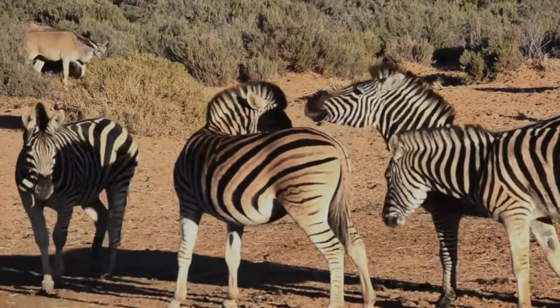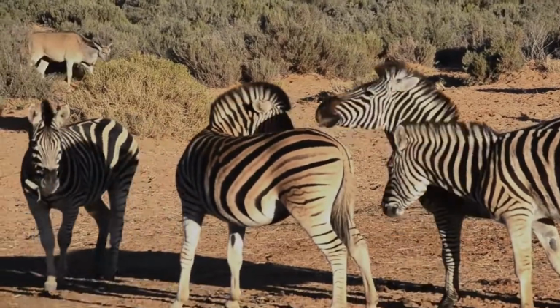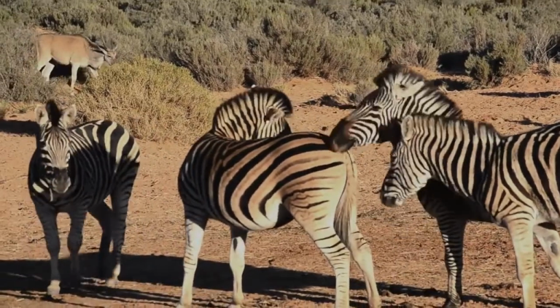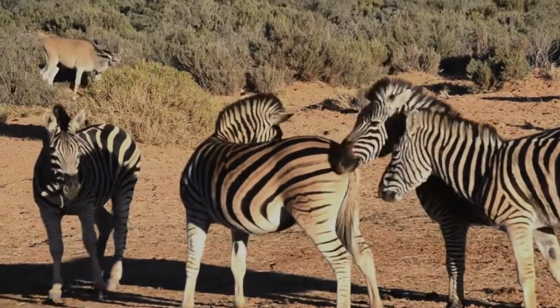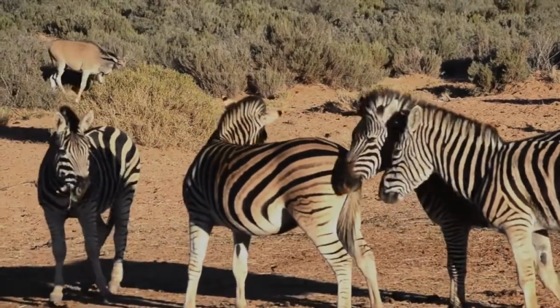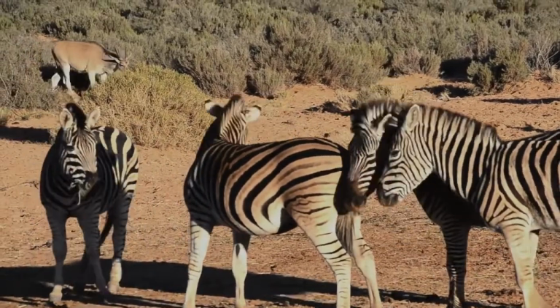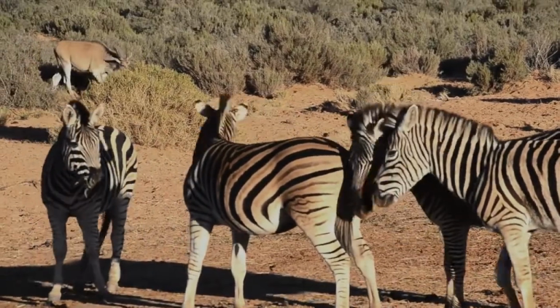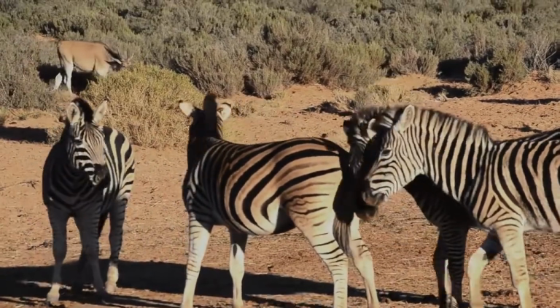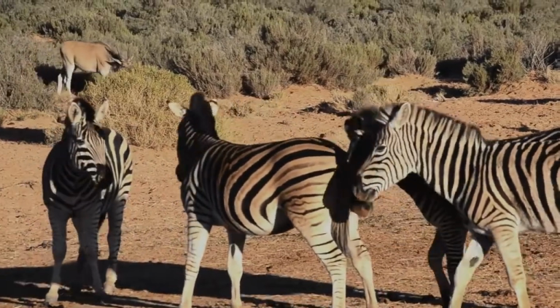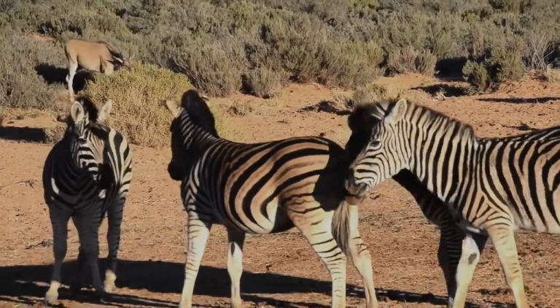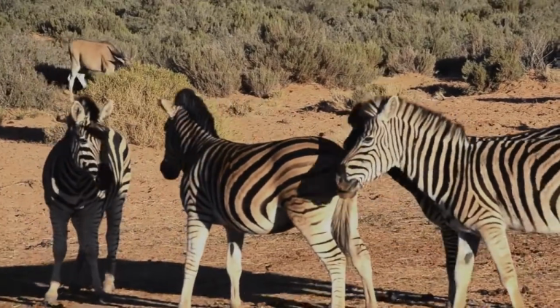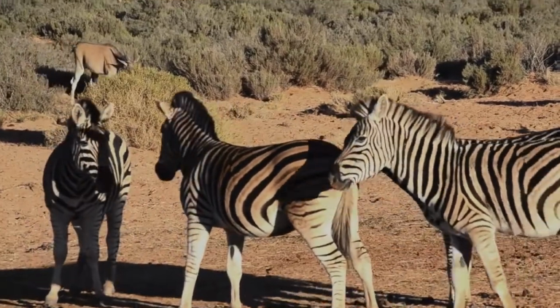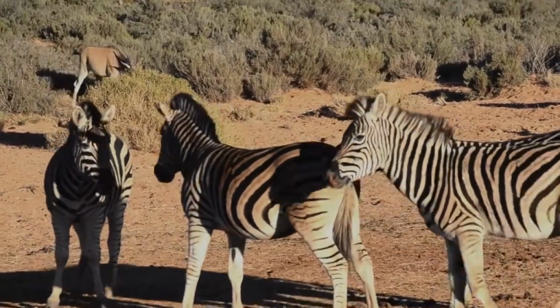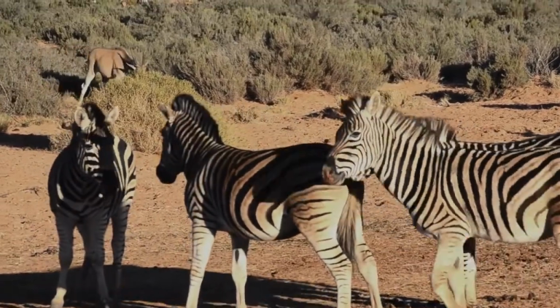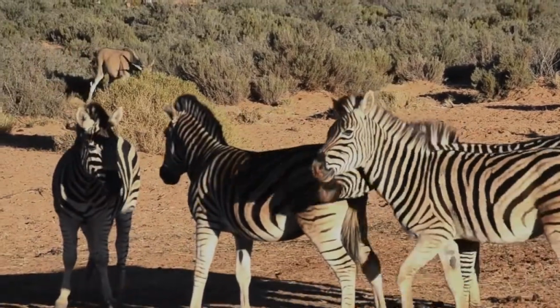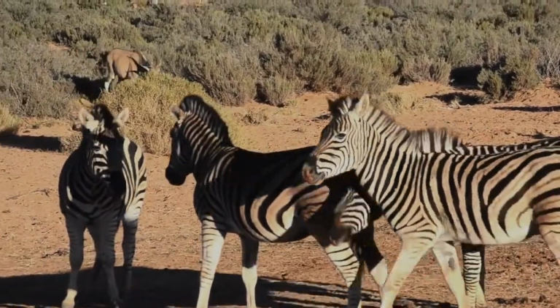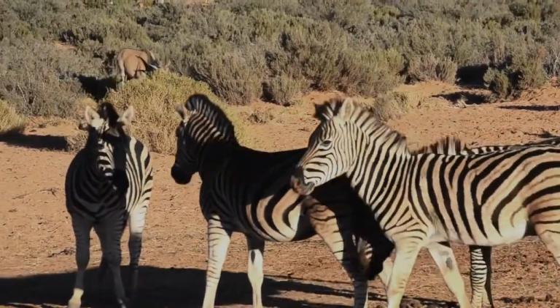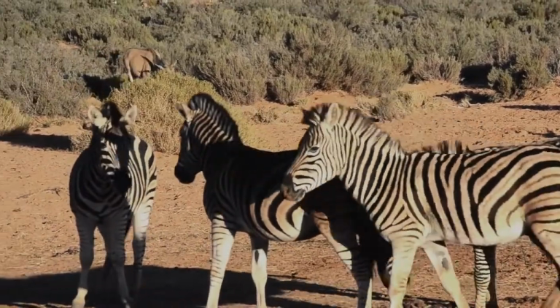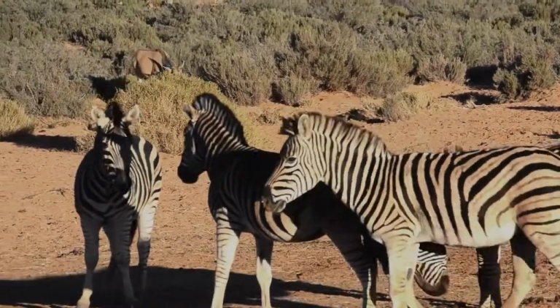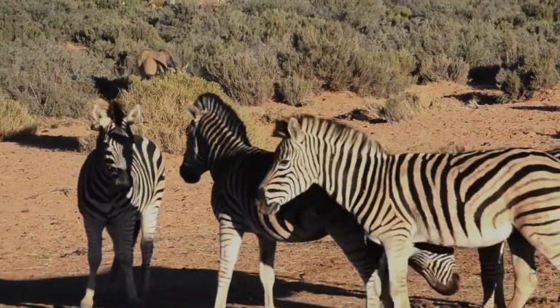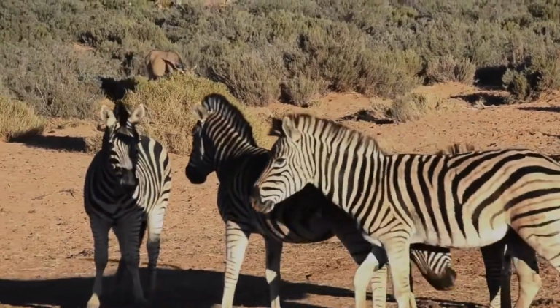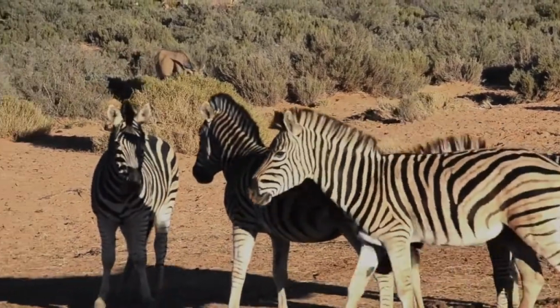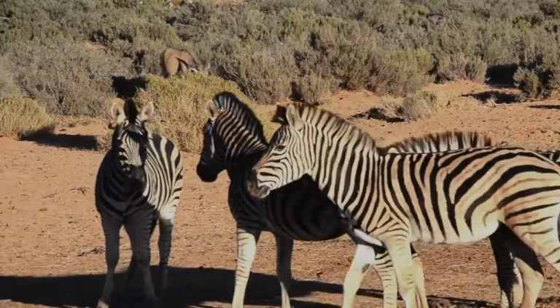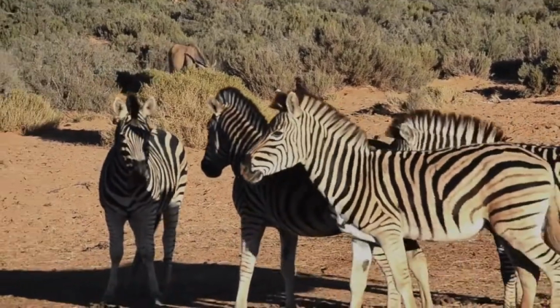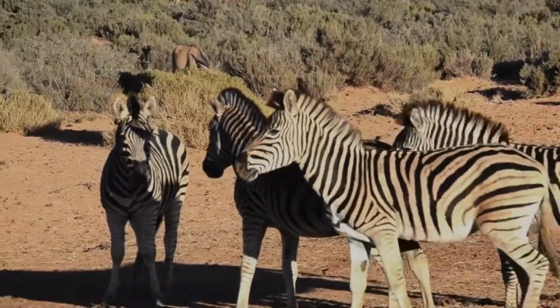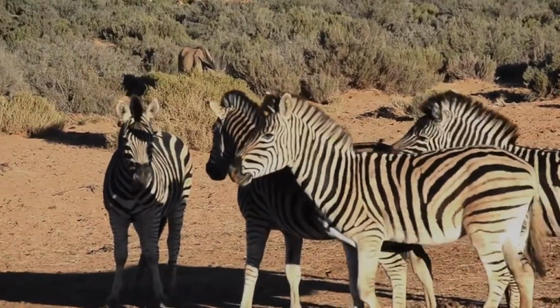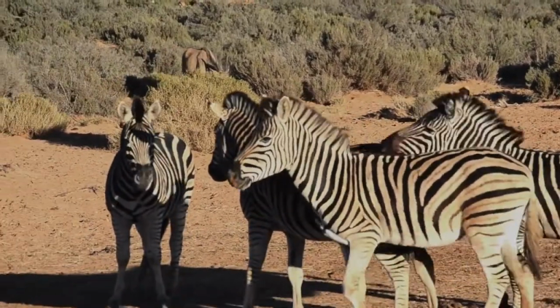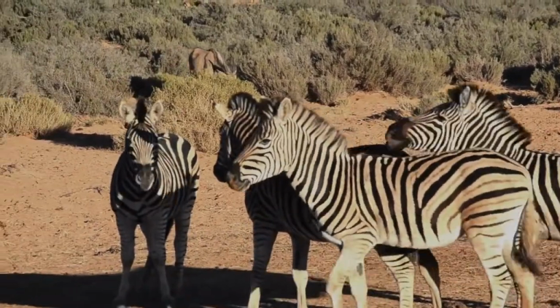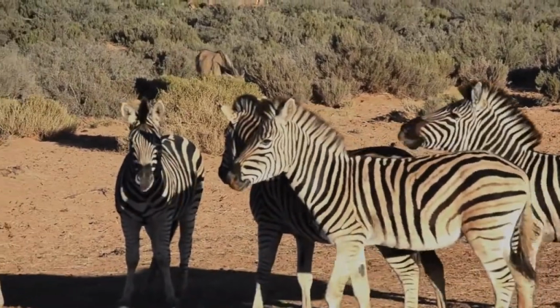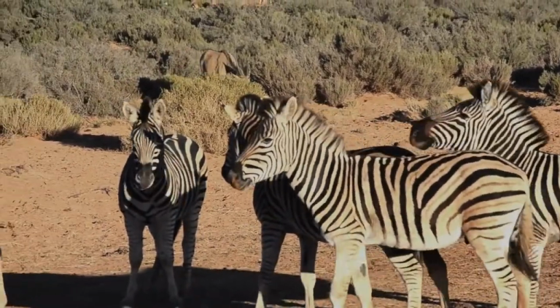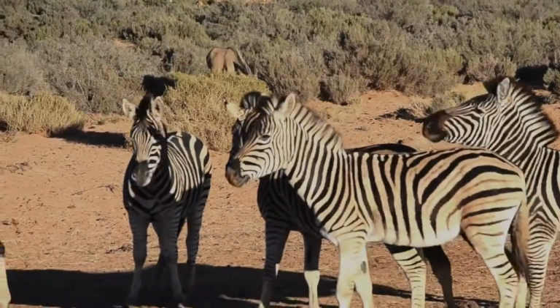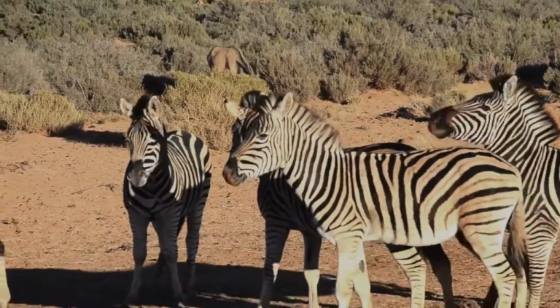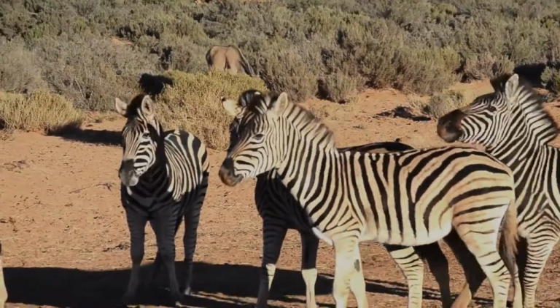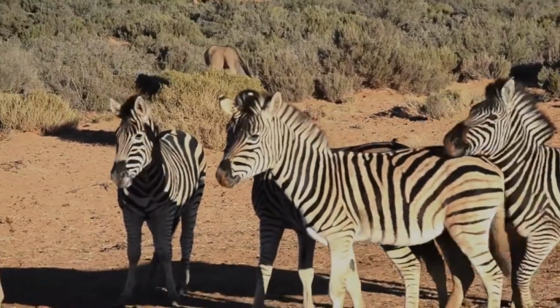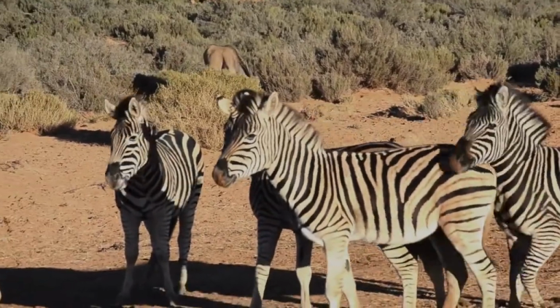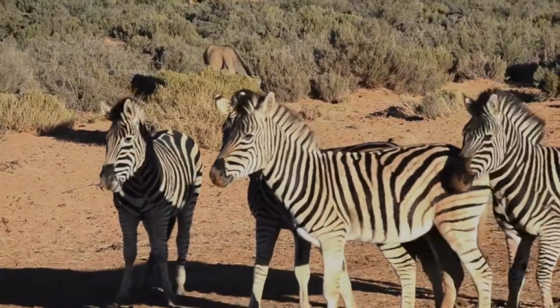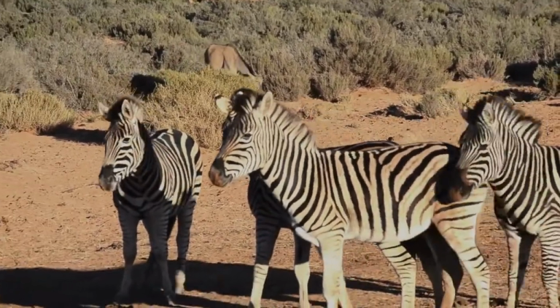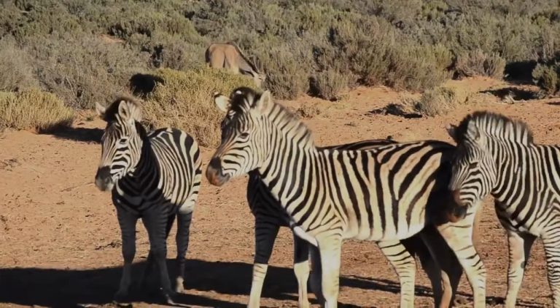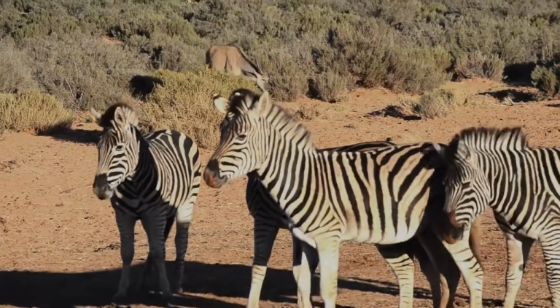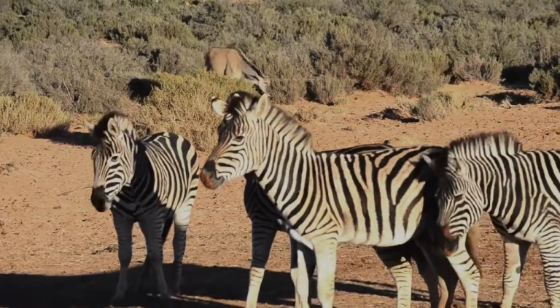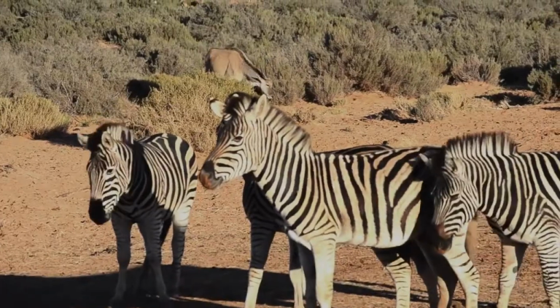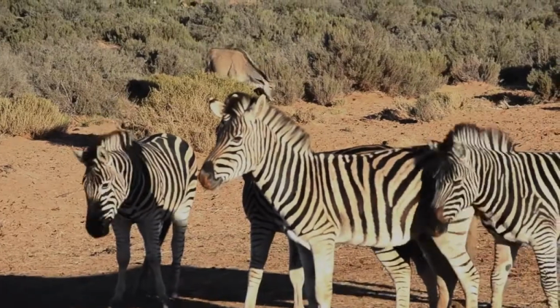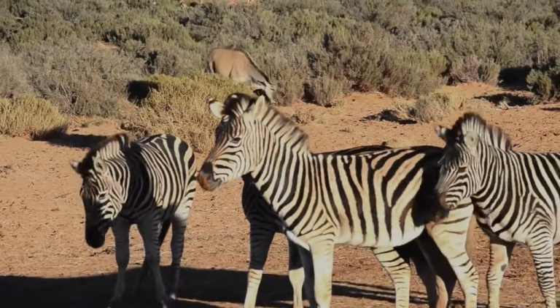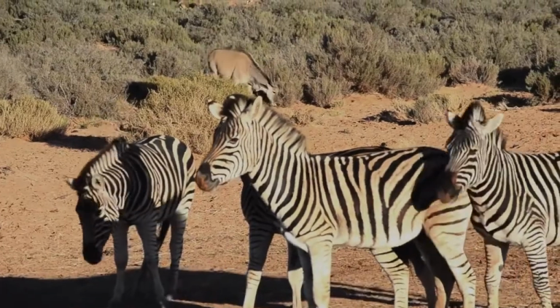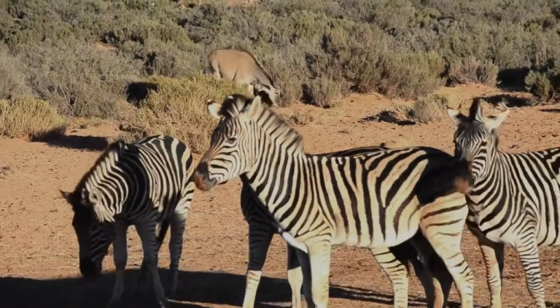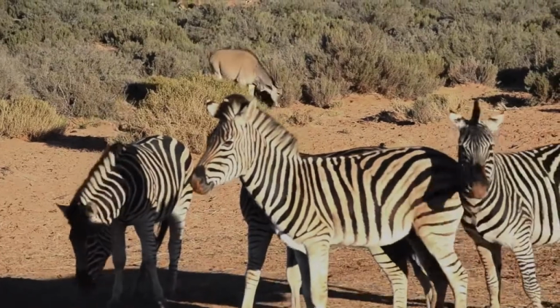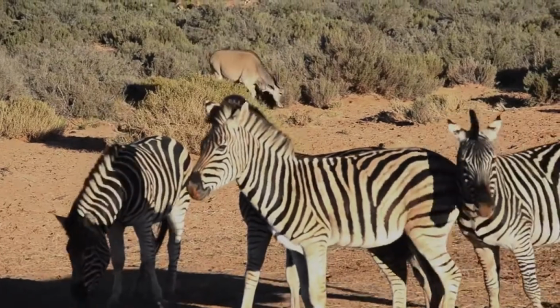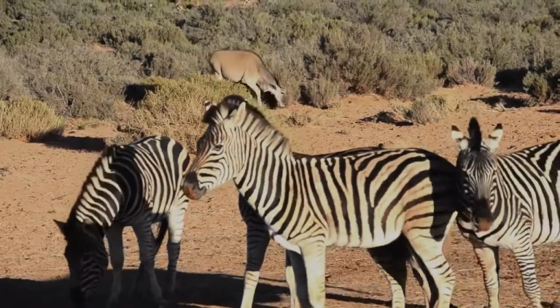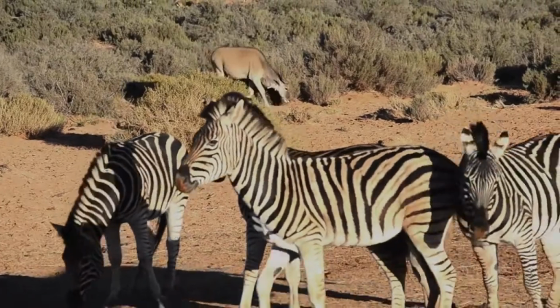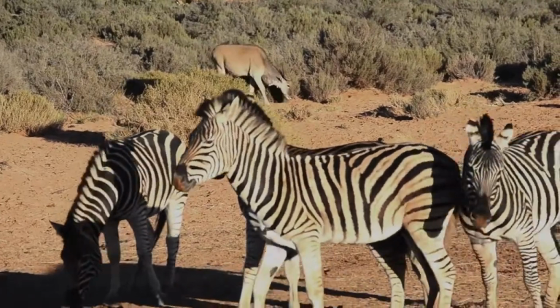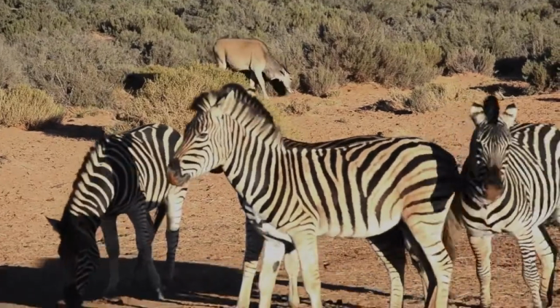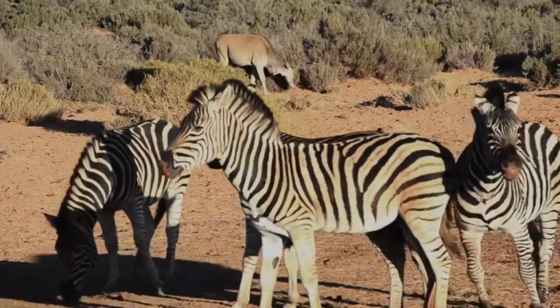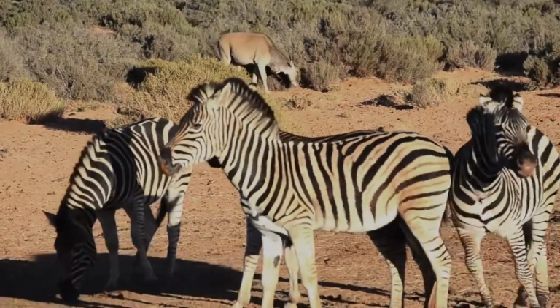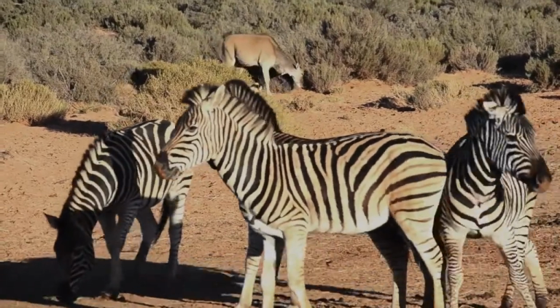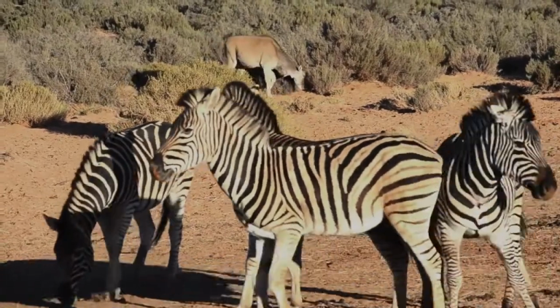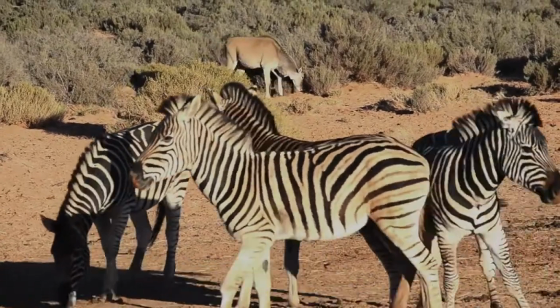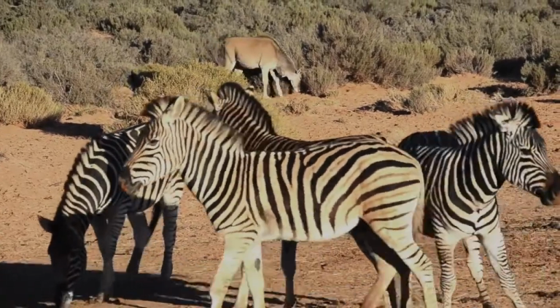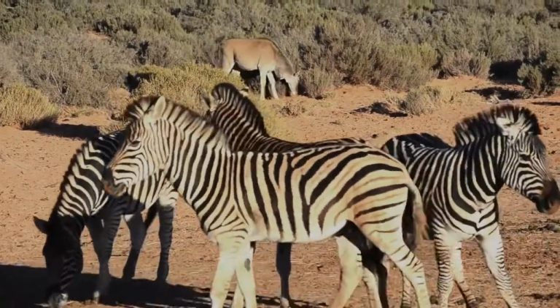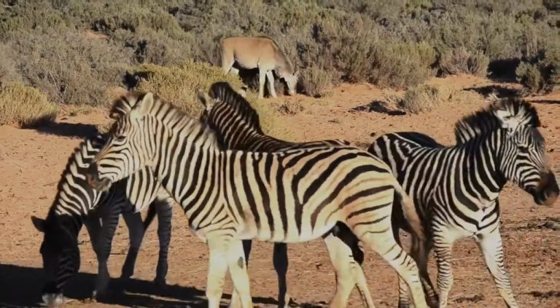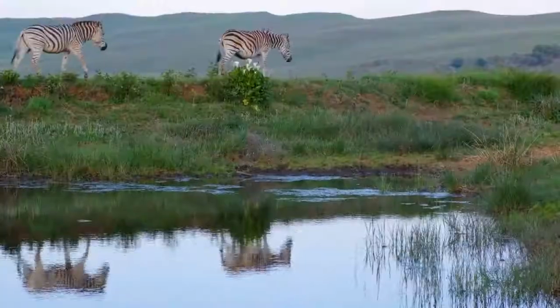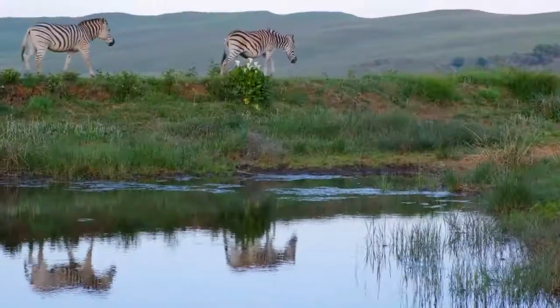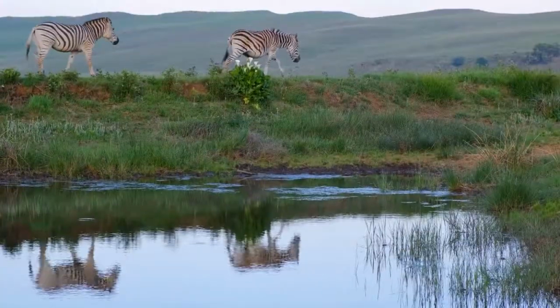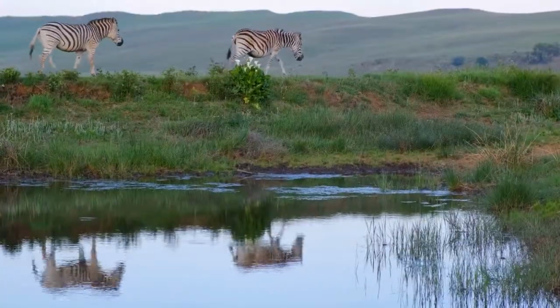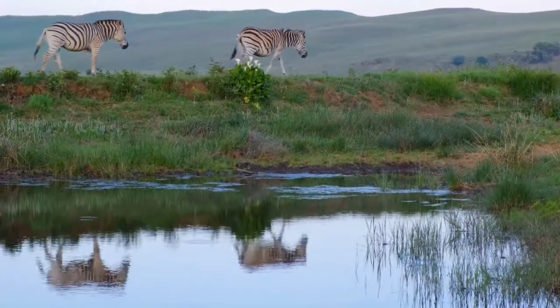Can you say zebra? Zeb-ra. Zebra. Zebra. Well done.